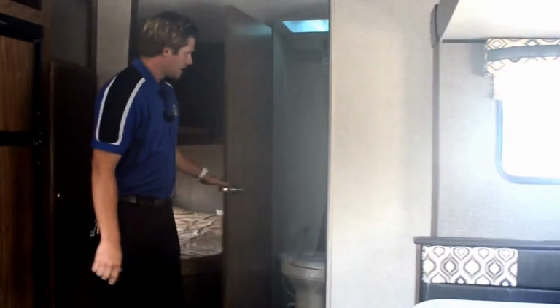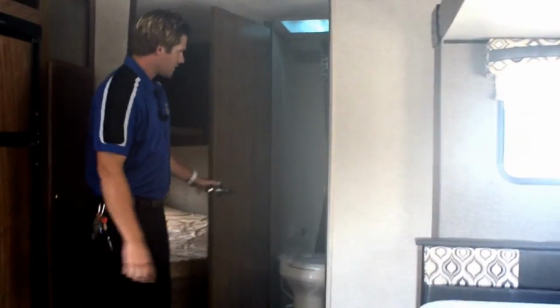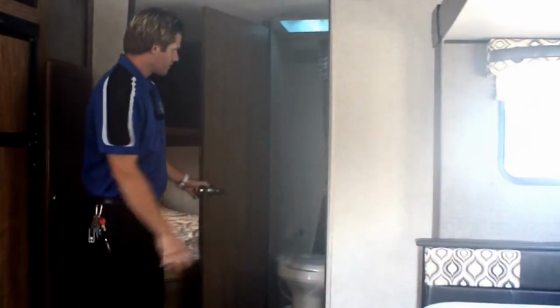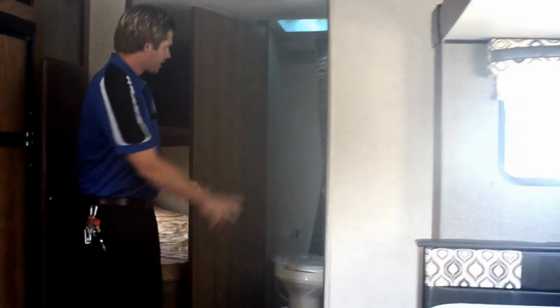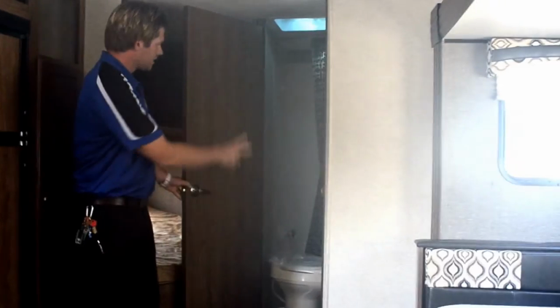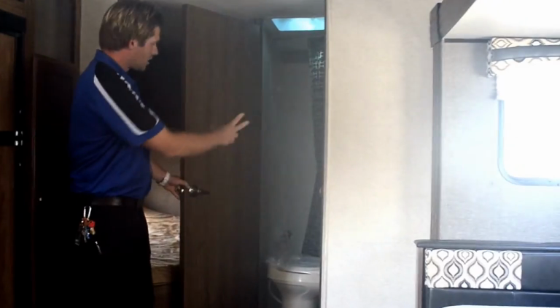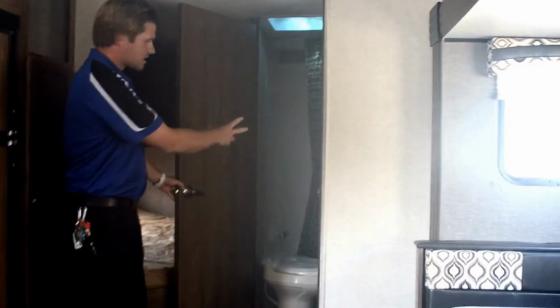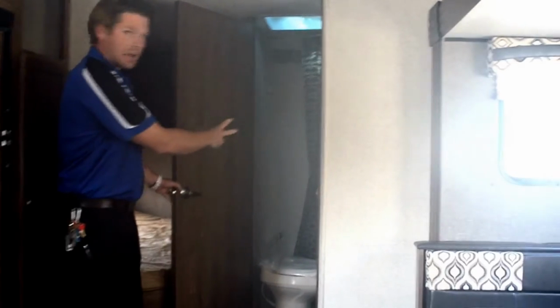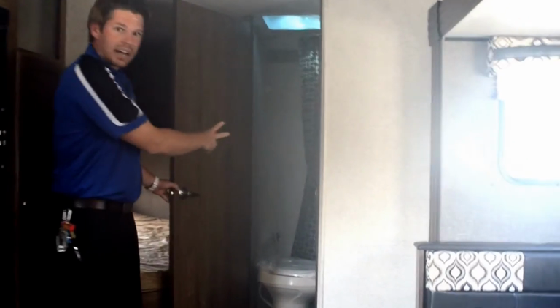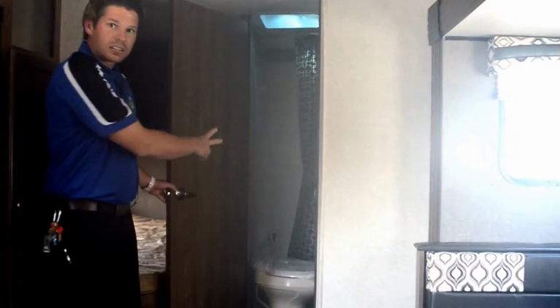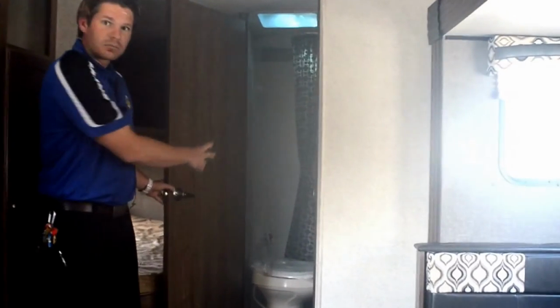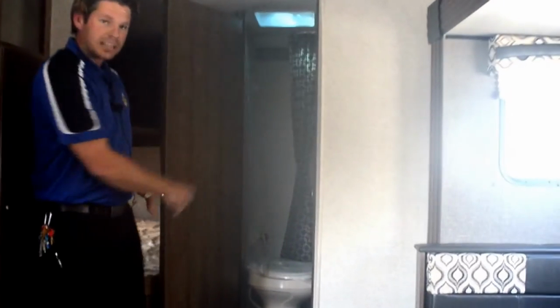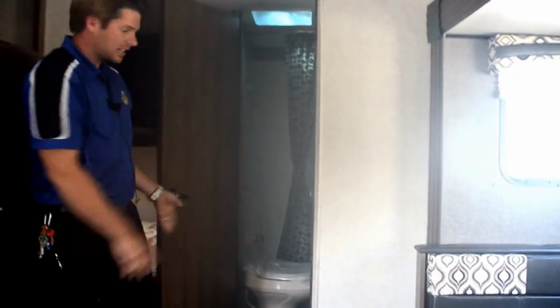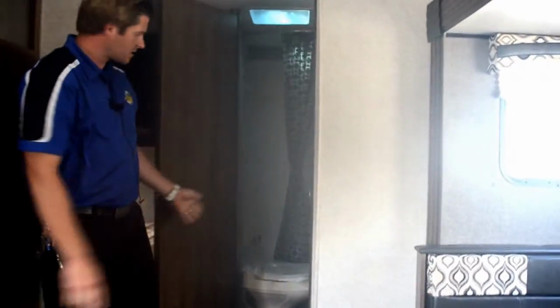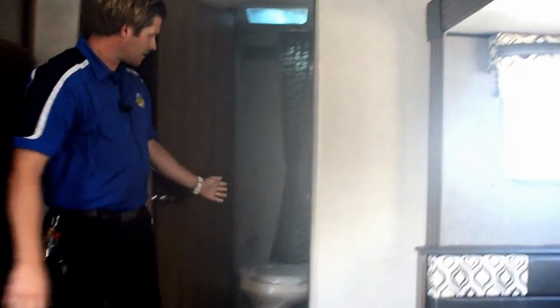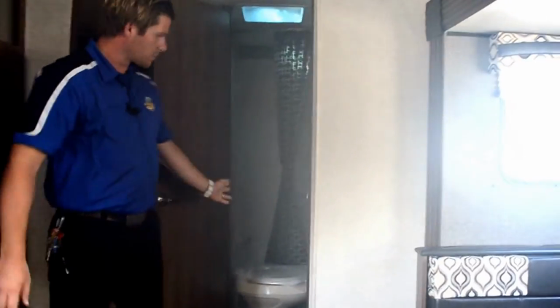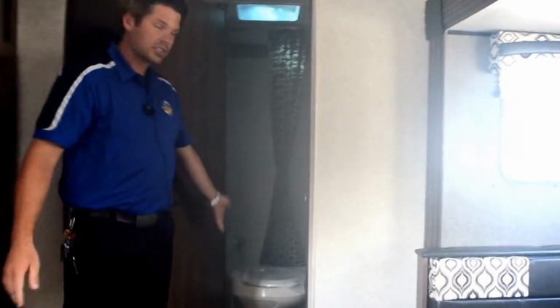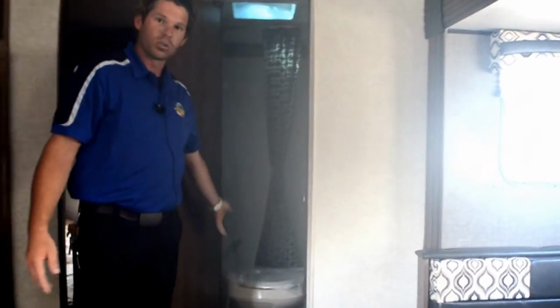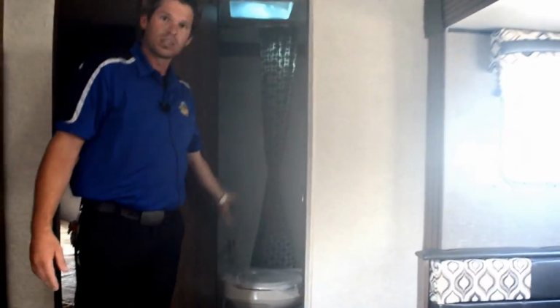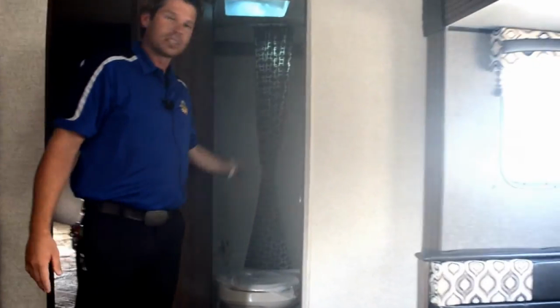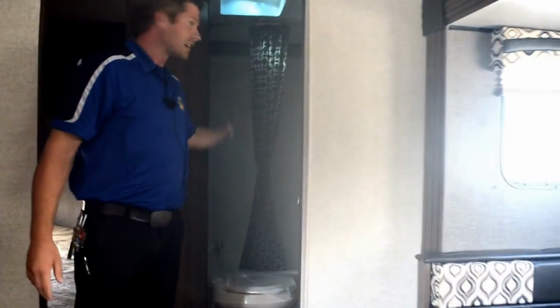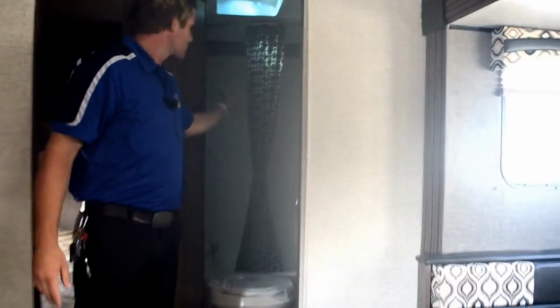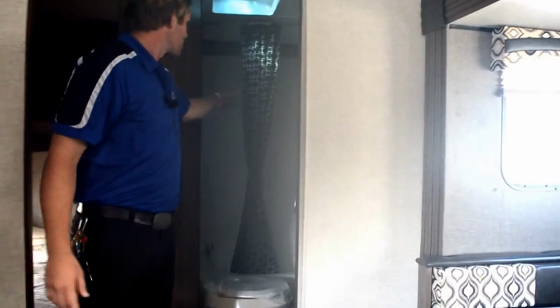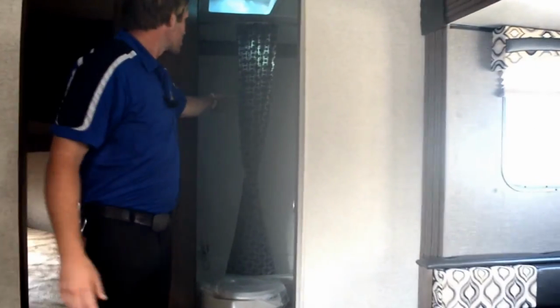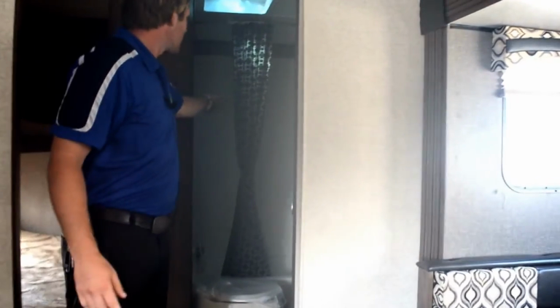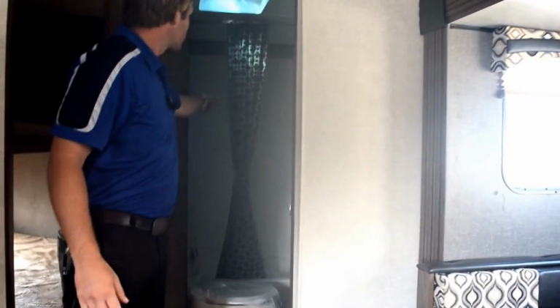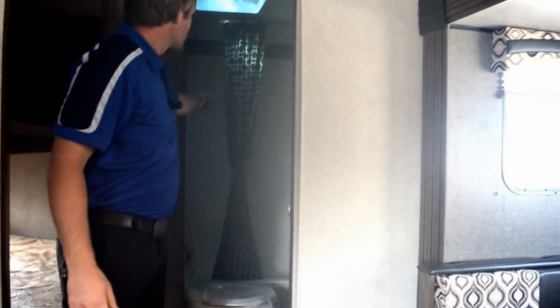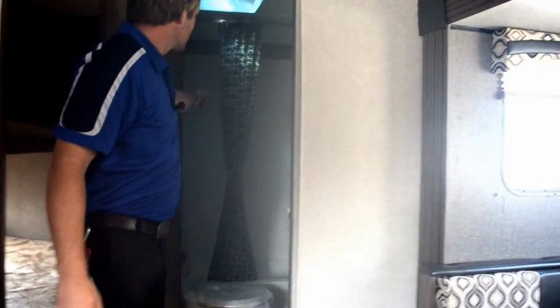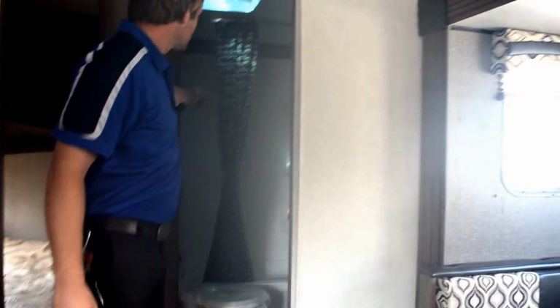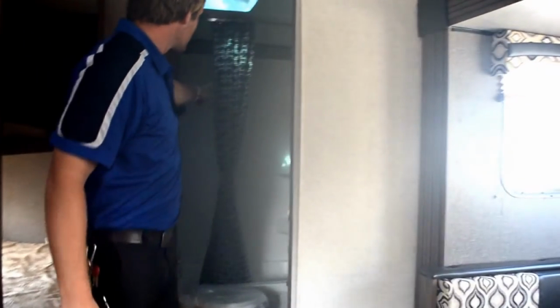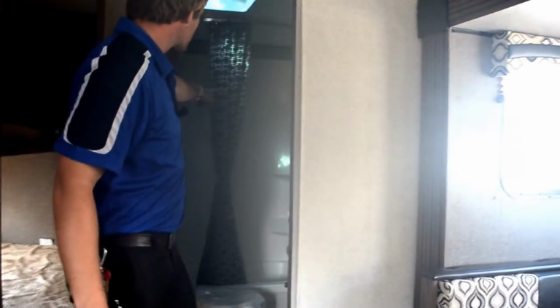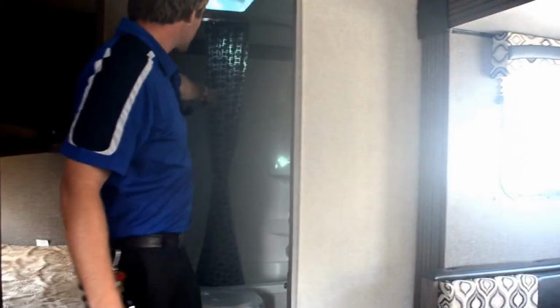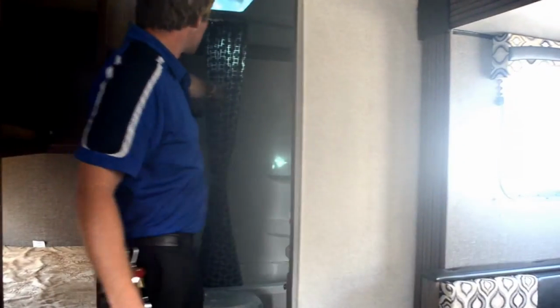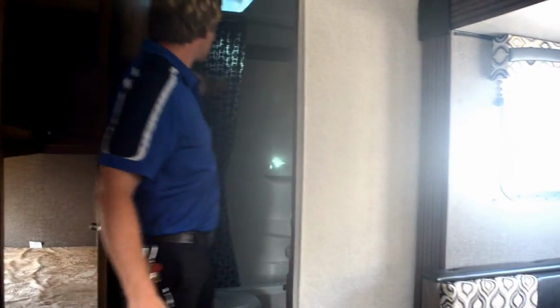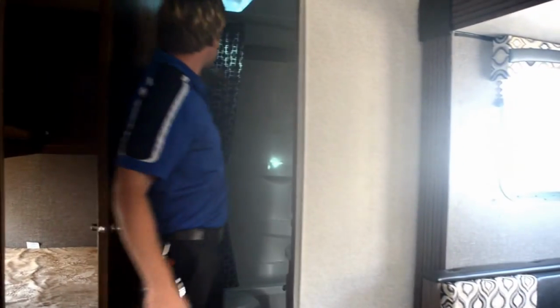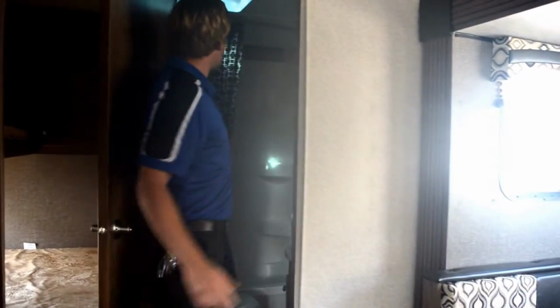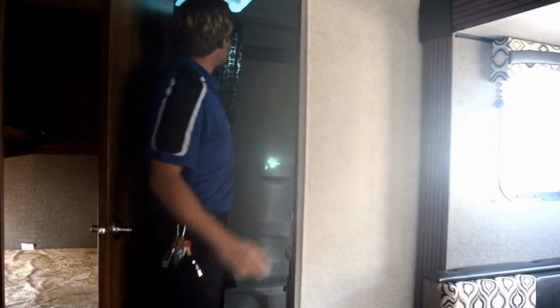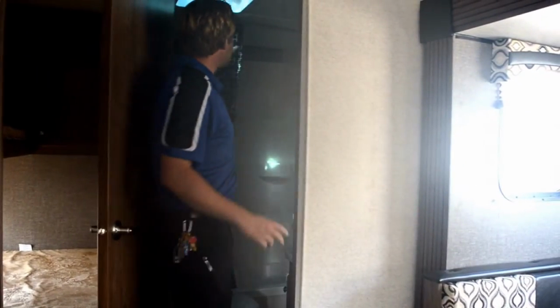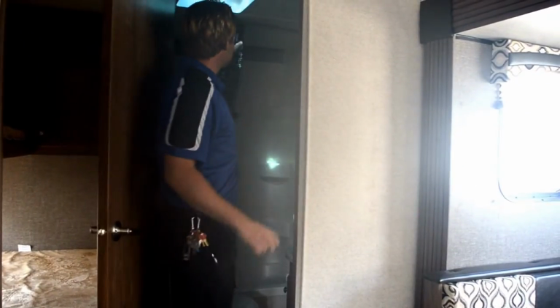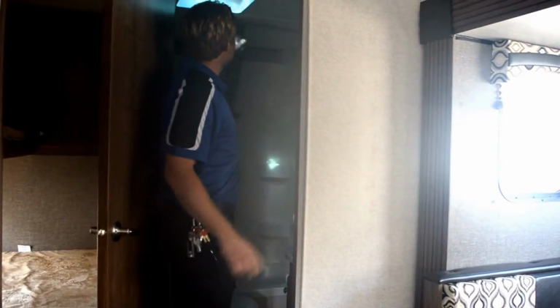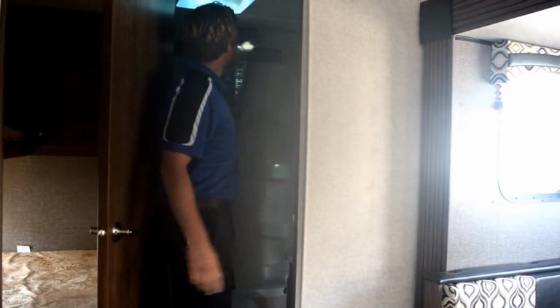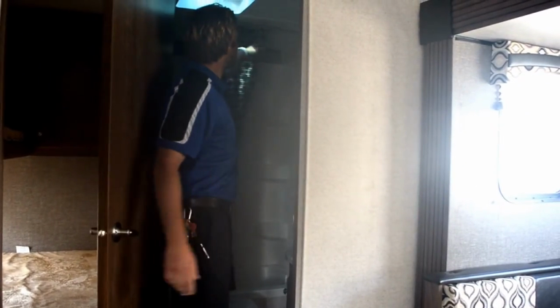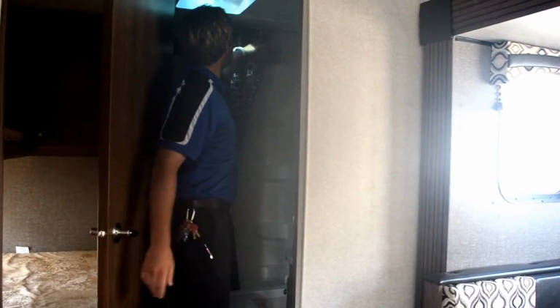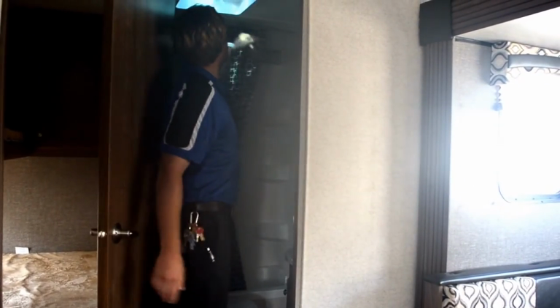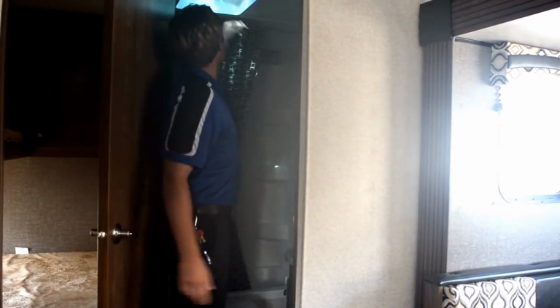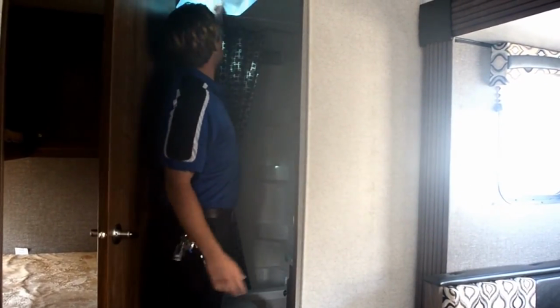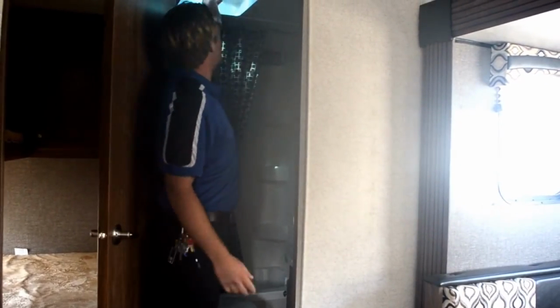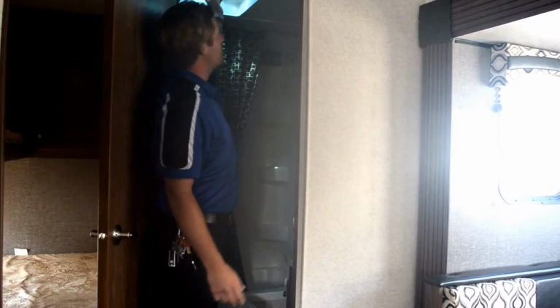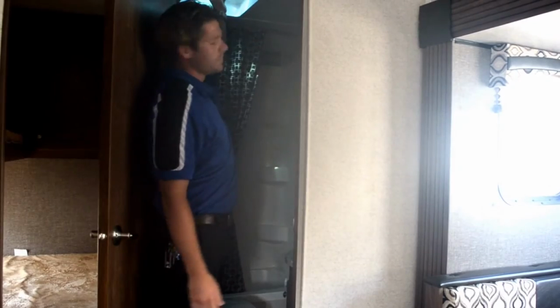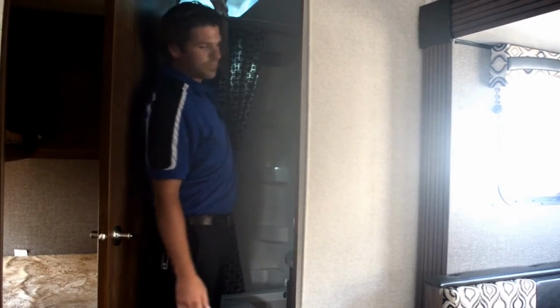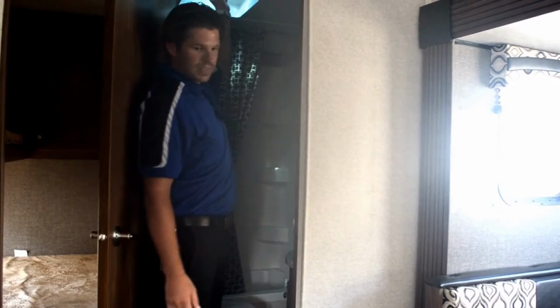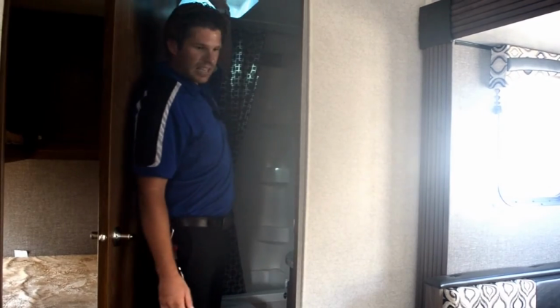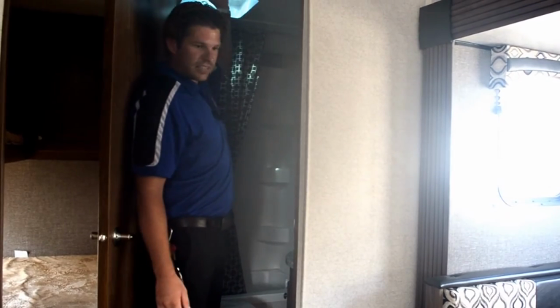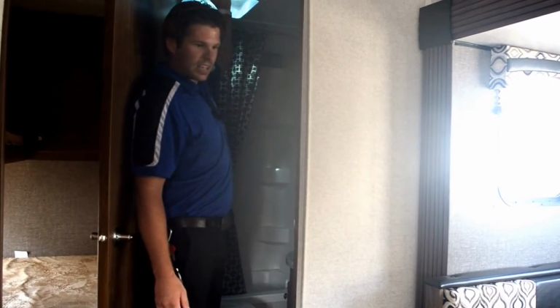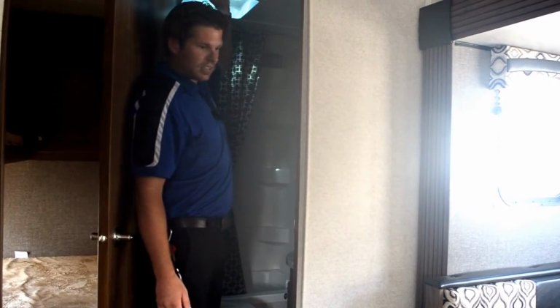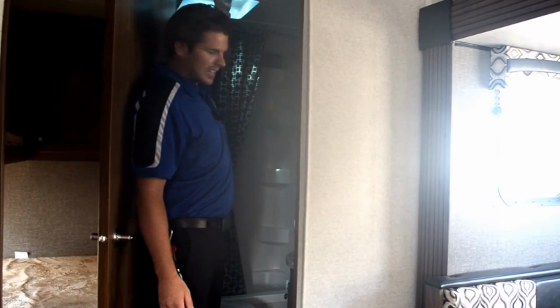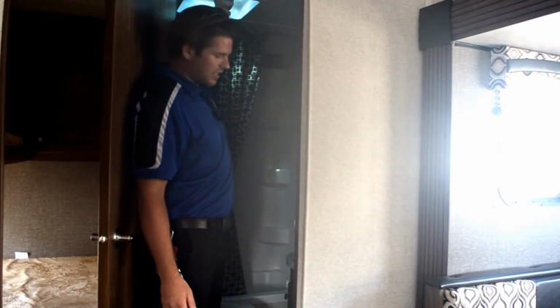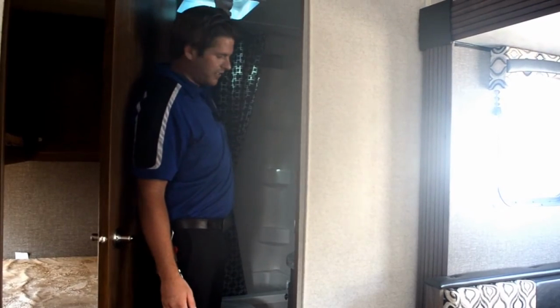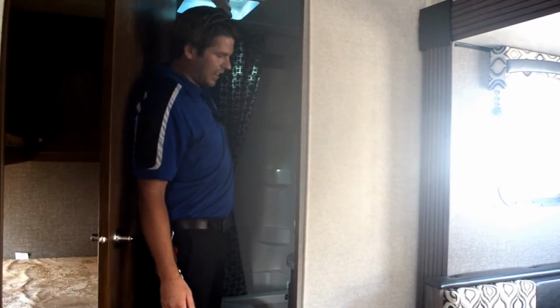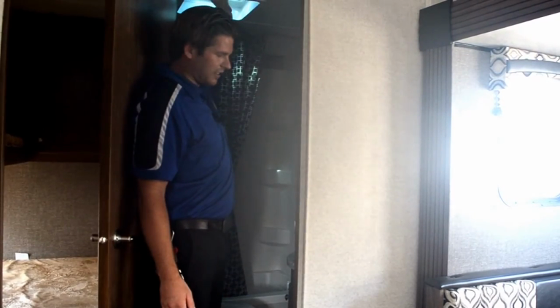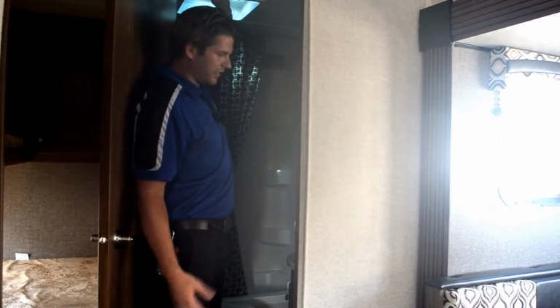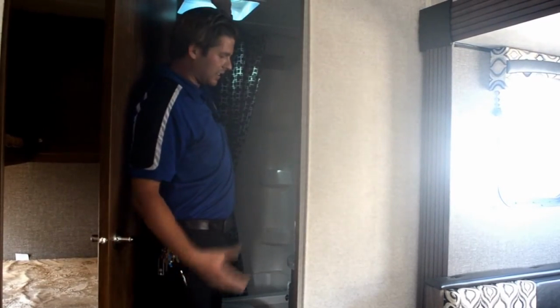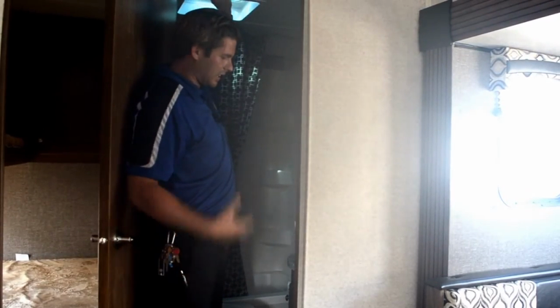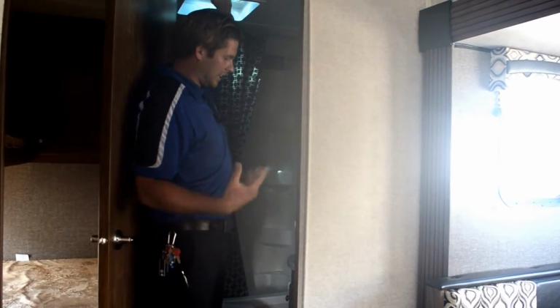You have a very large bathroom right here — separate toilet, separate shower. You can stand up in here with ease. There's a nice ventilation fan to ventilate.